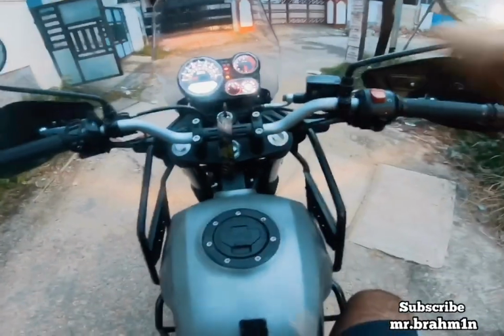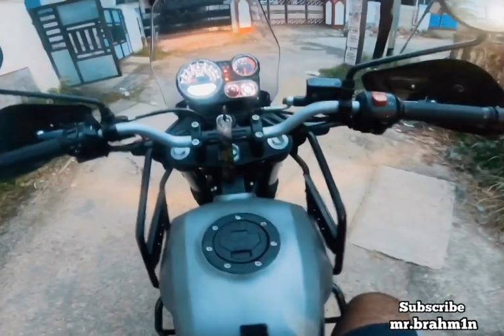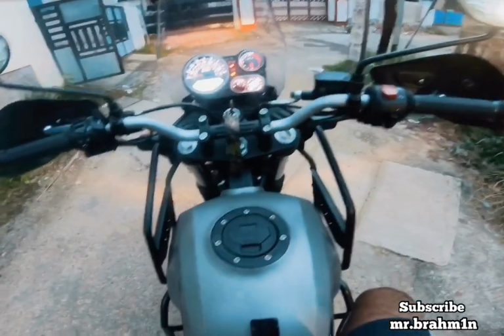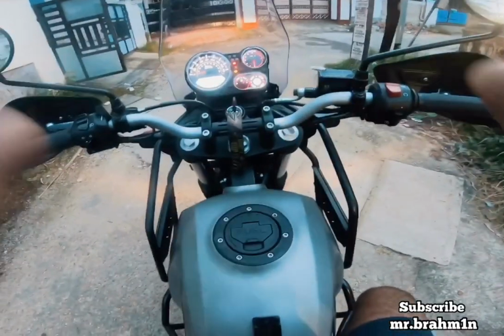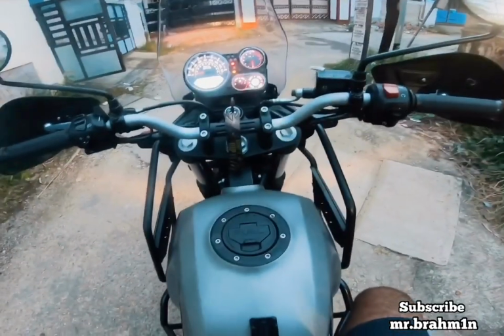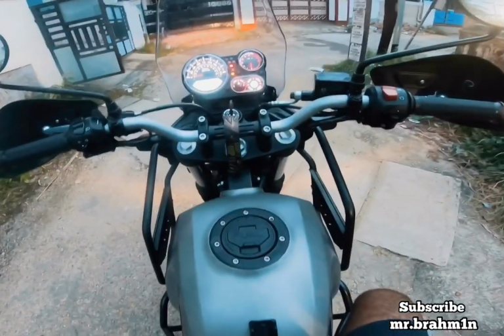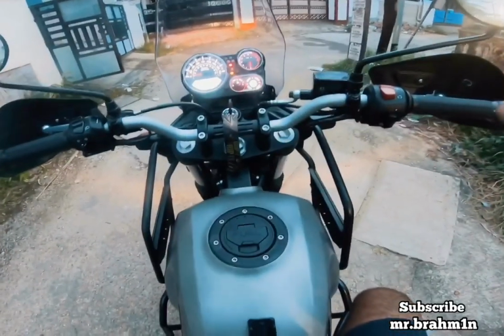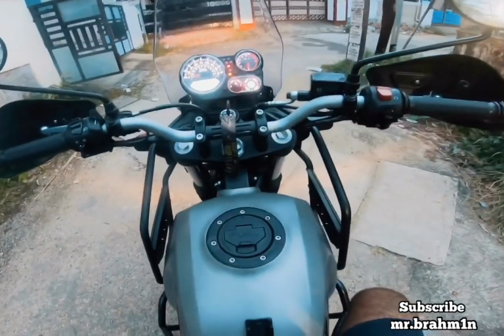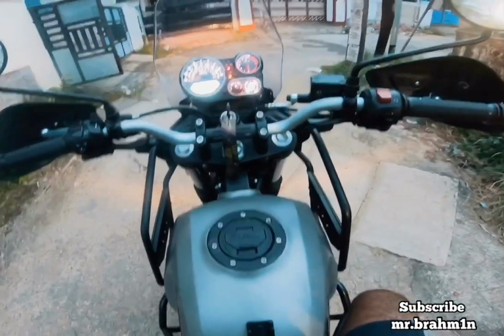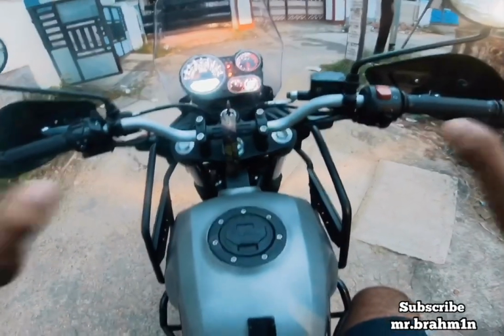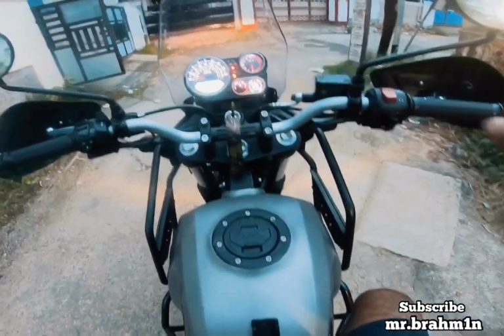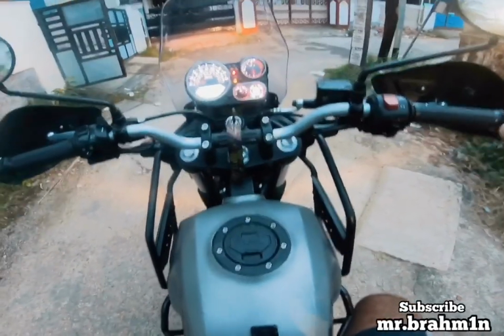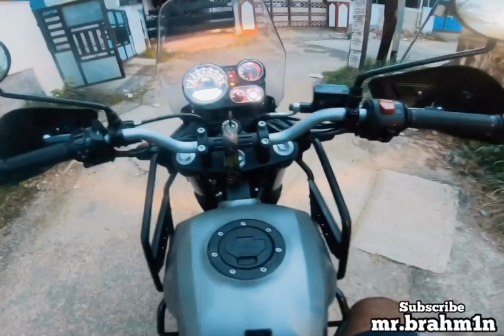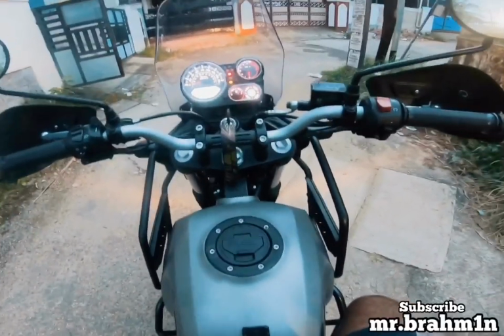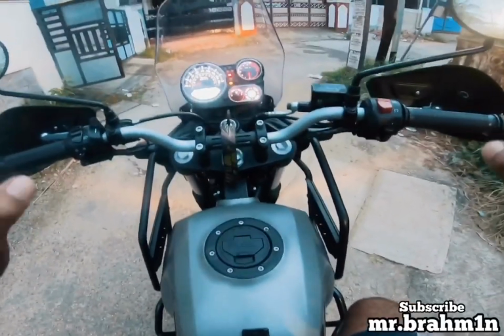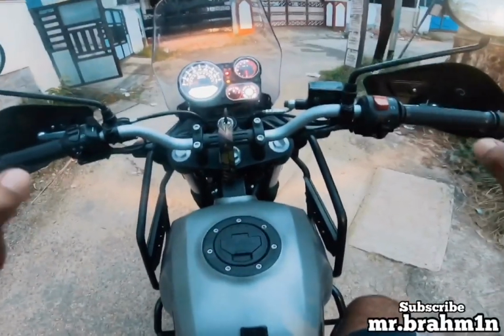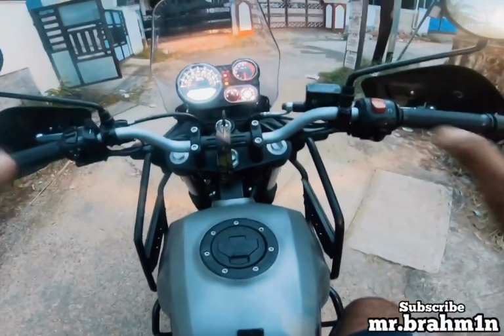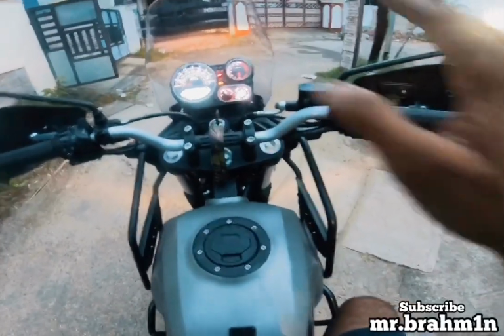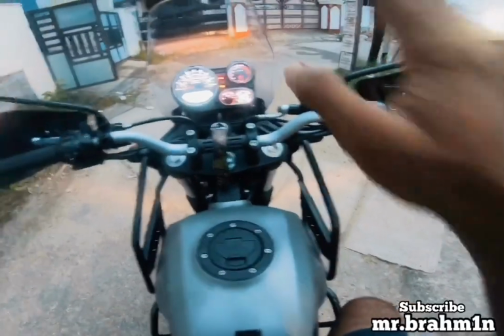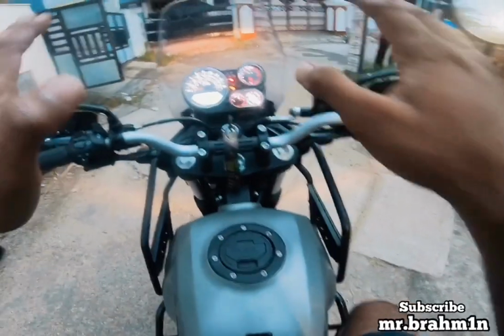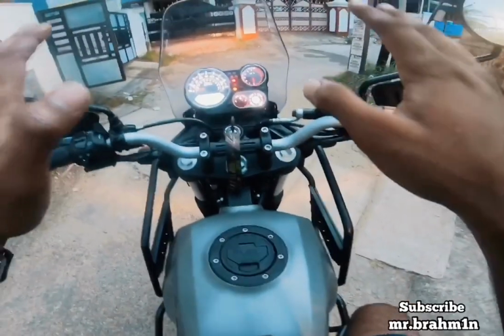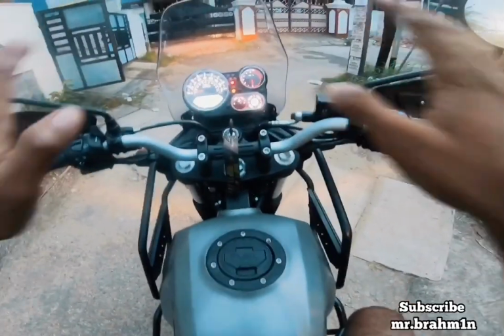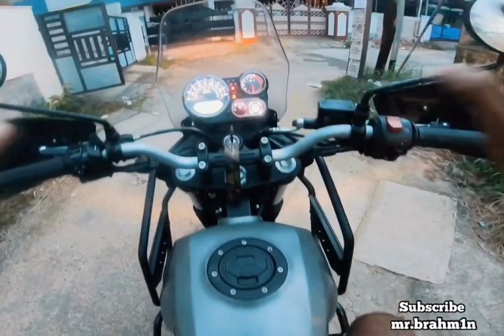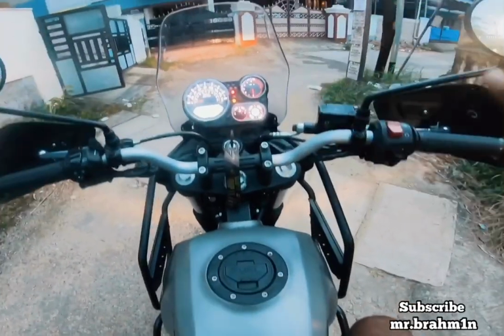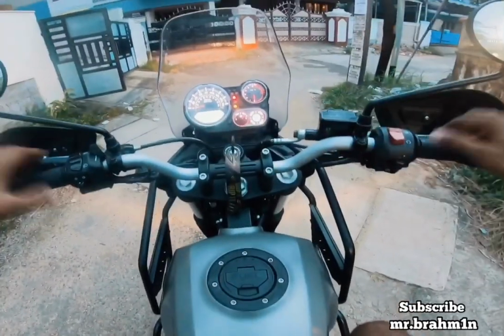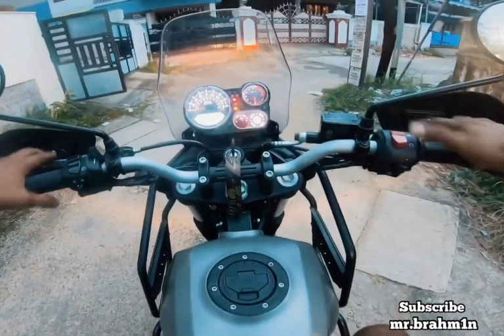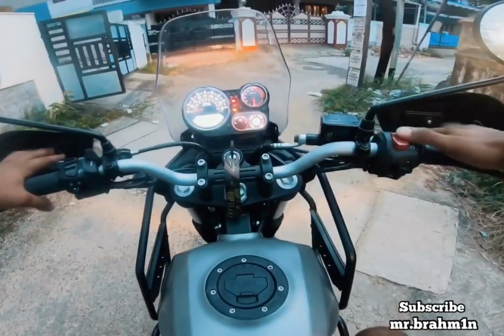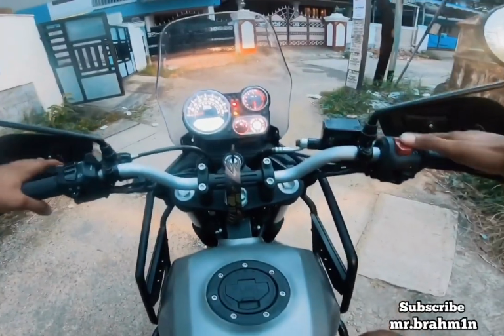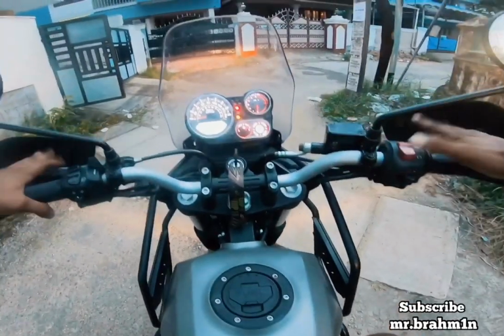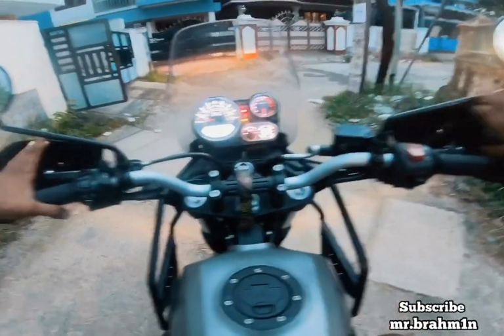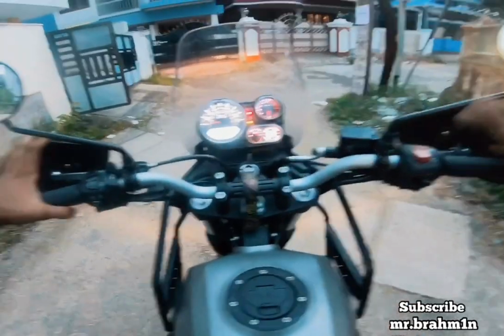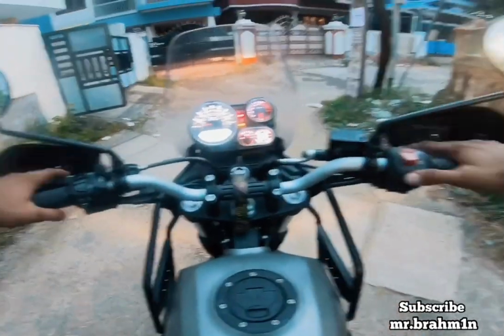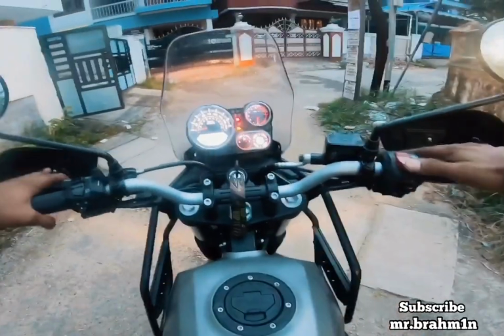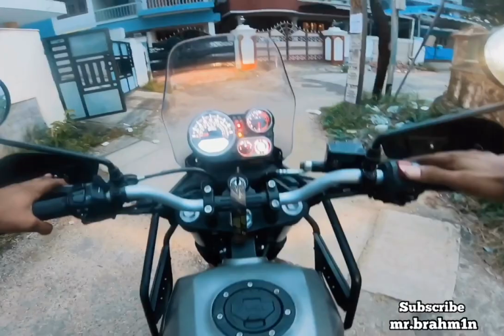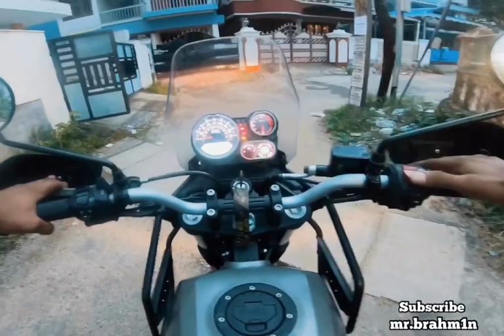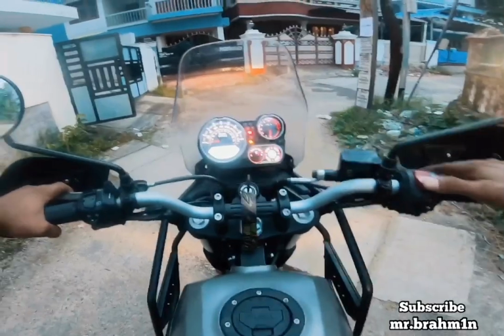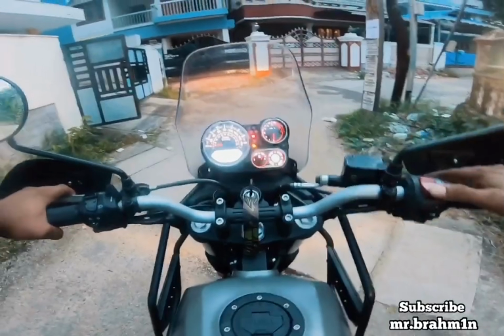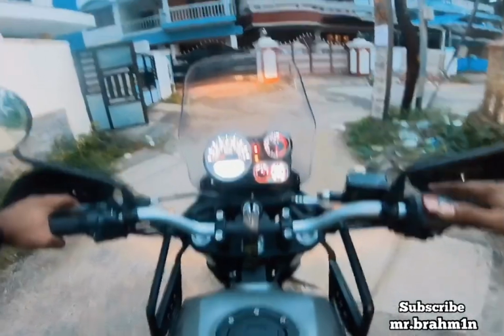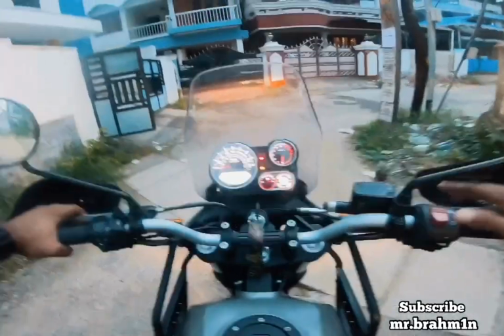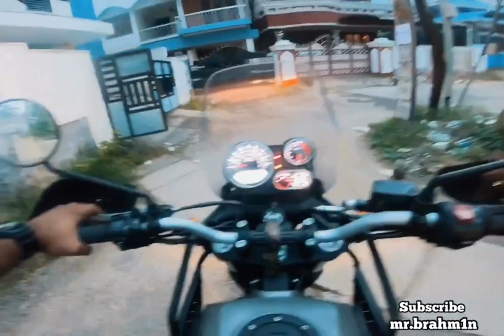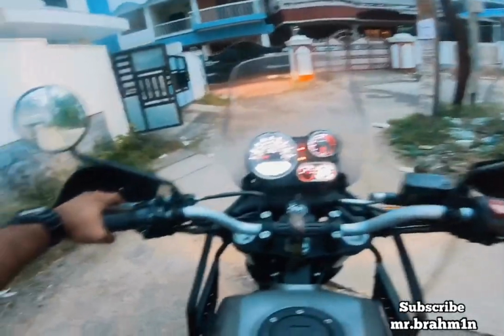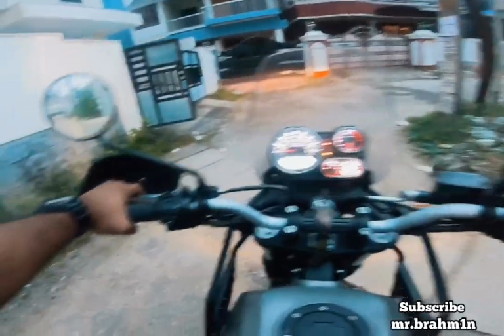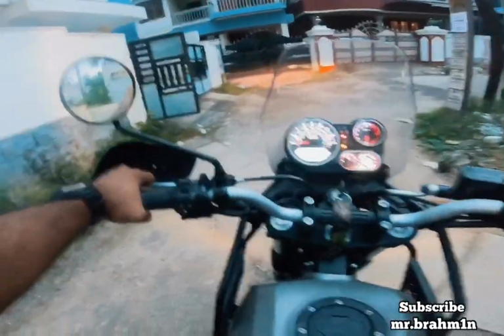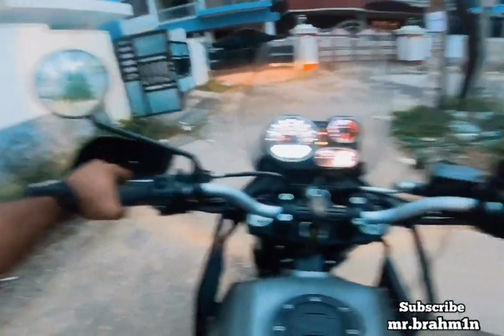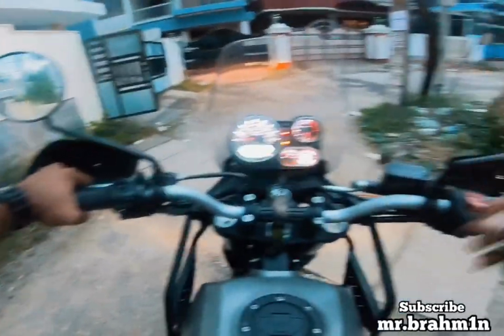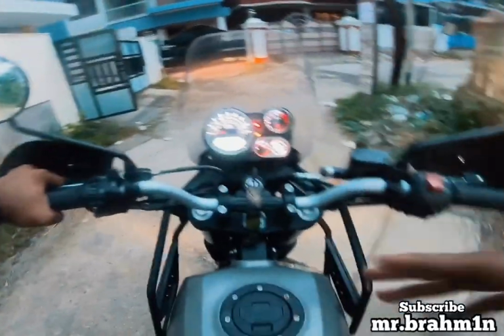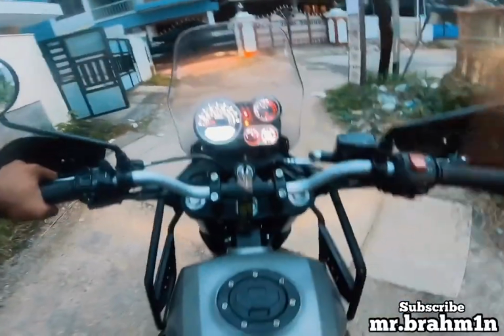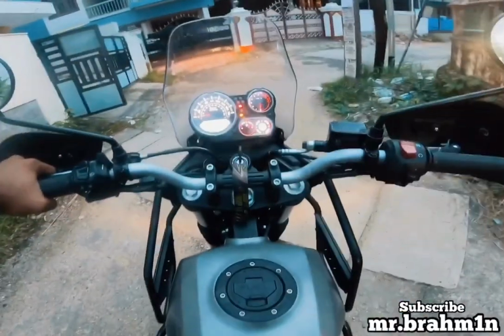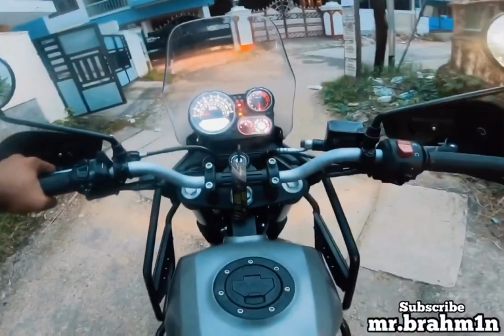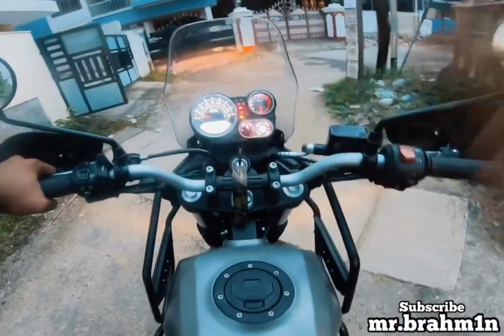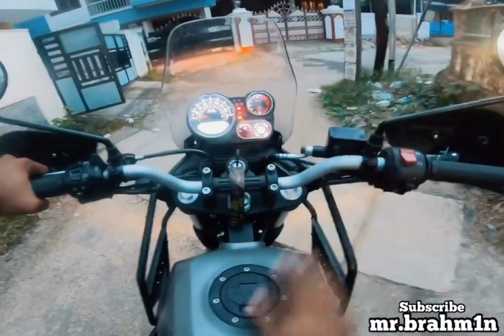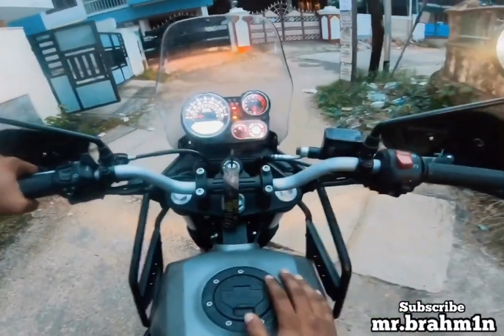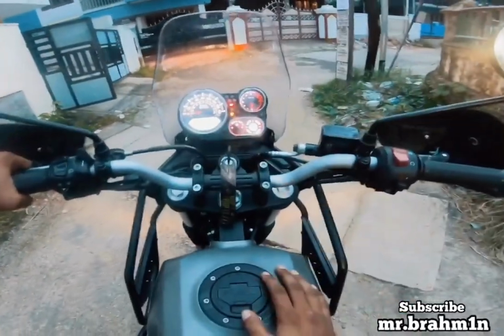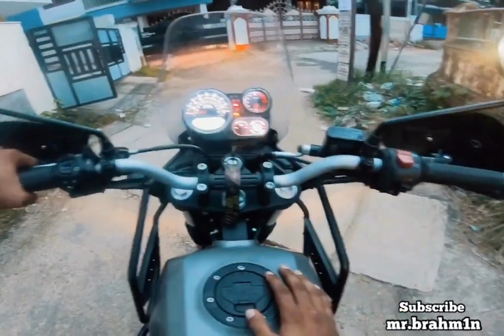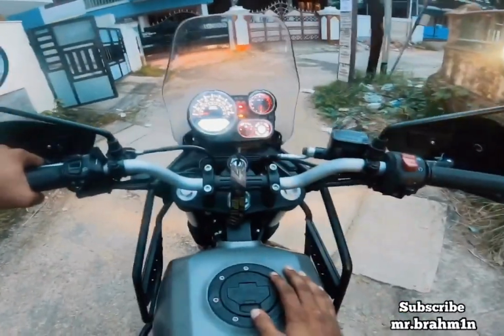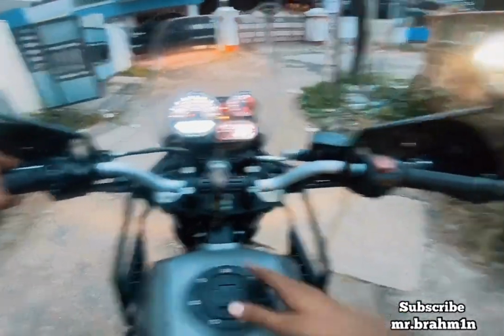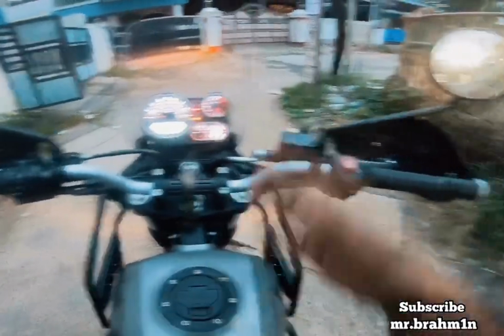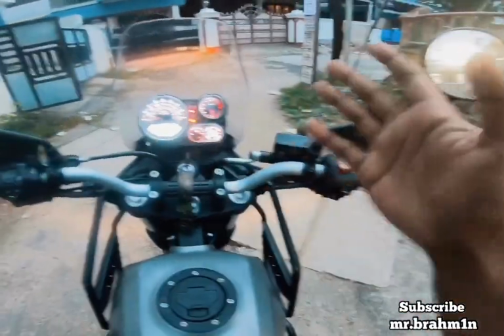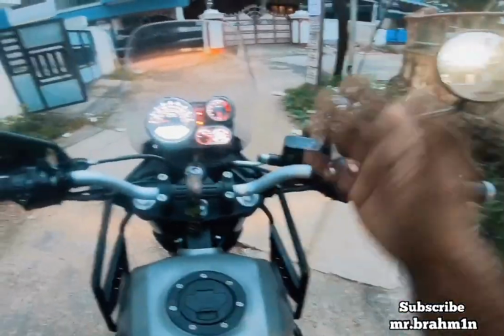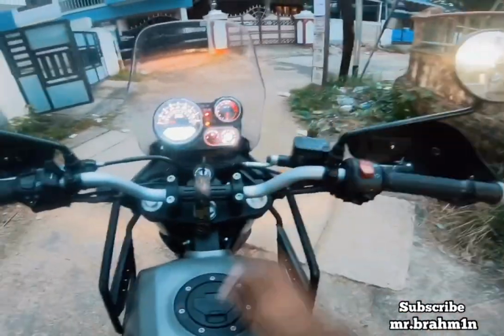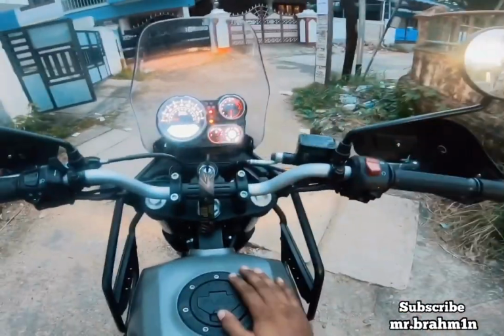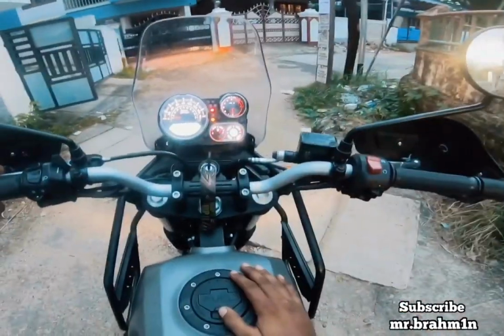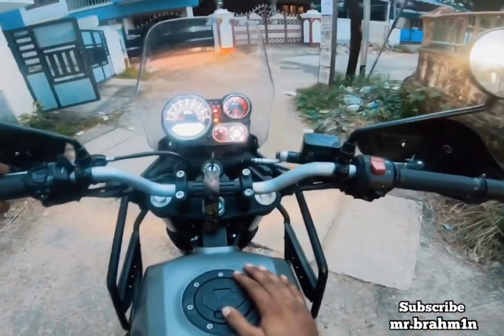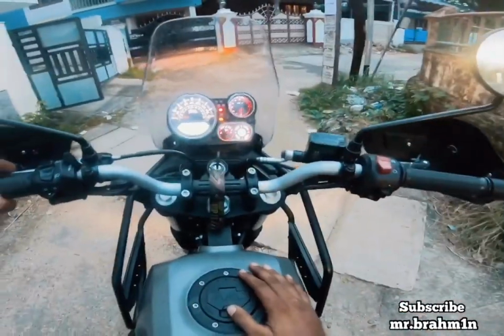Please note that on the Himalayan BS6, only the rear brake can be disengaged from the ABS — we cannot disengage the front. I hope you guys enjoyed the video. Have a great evening!